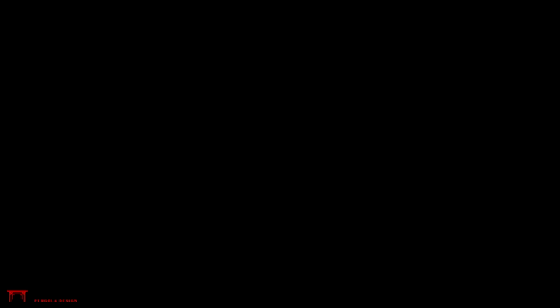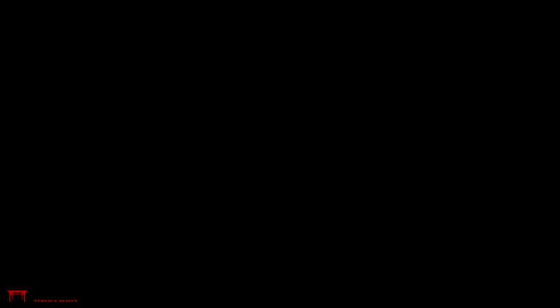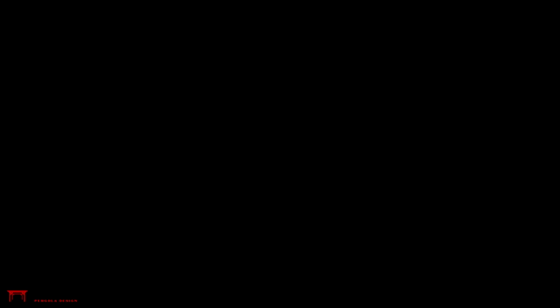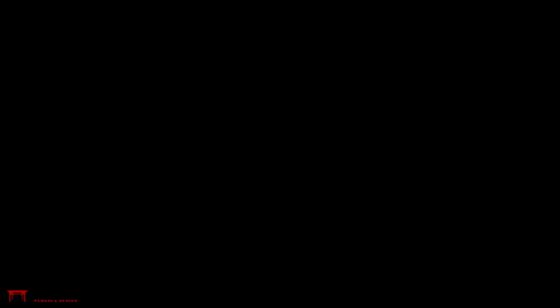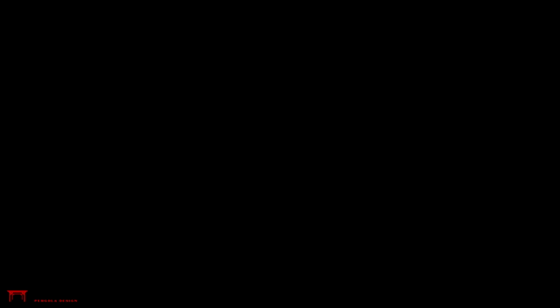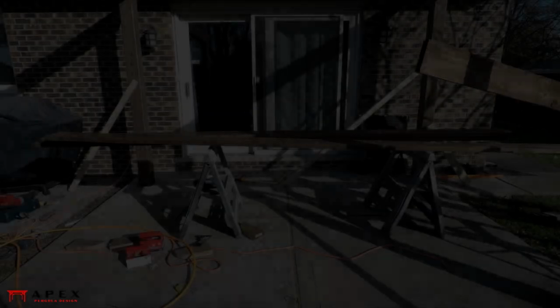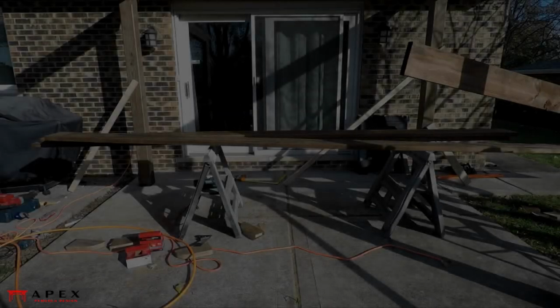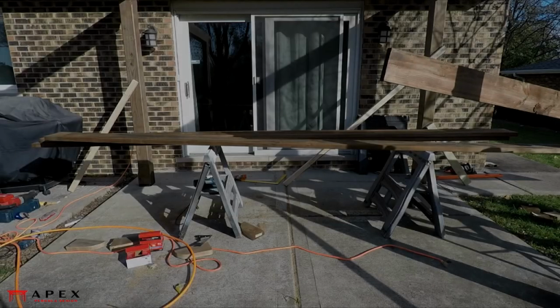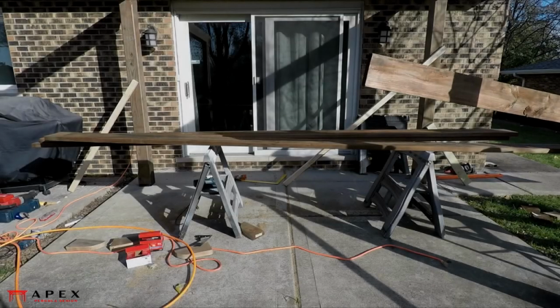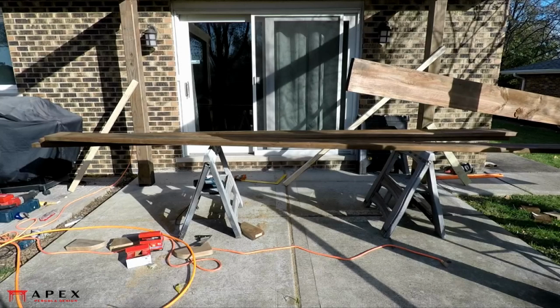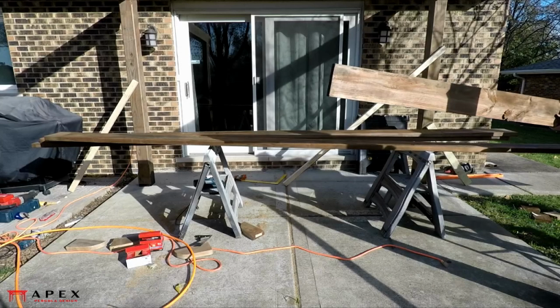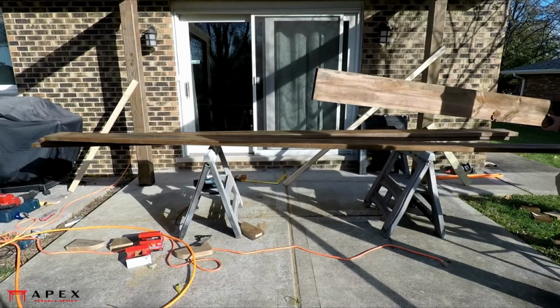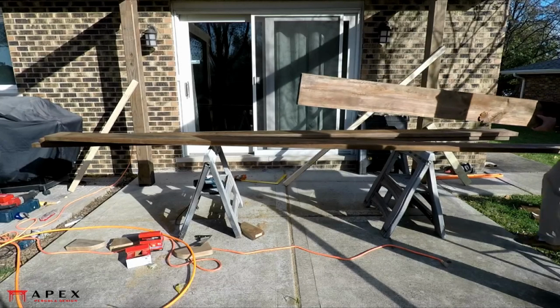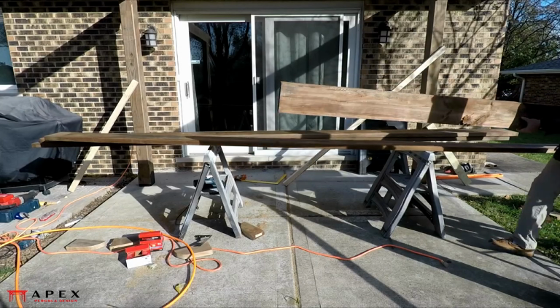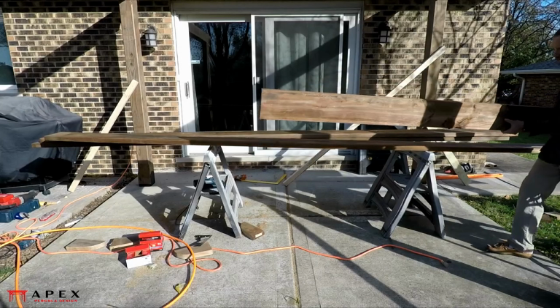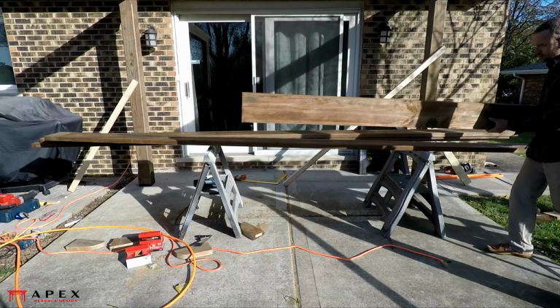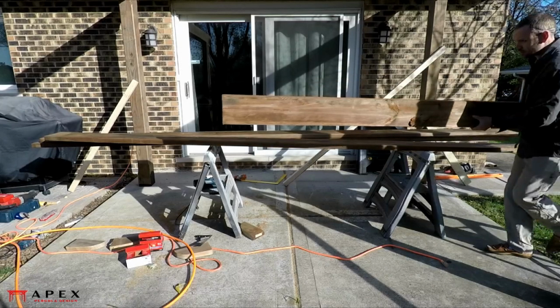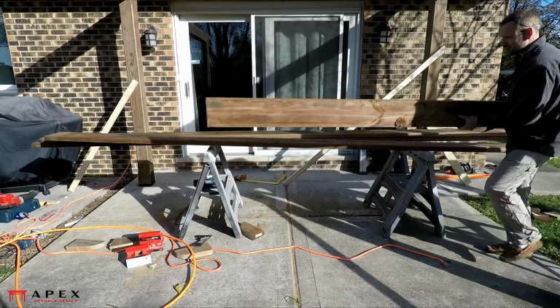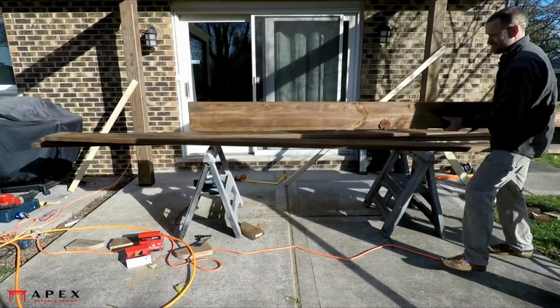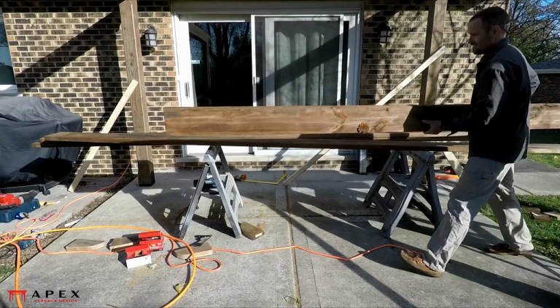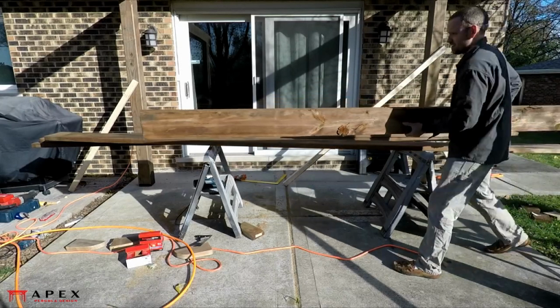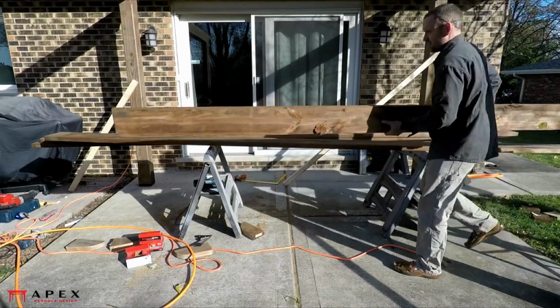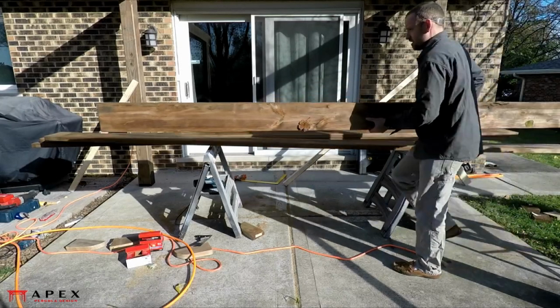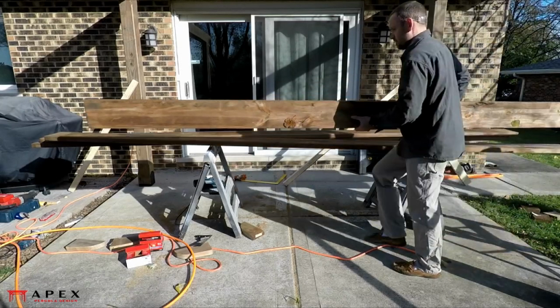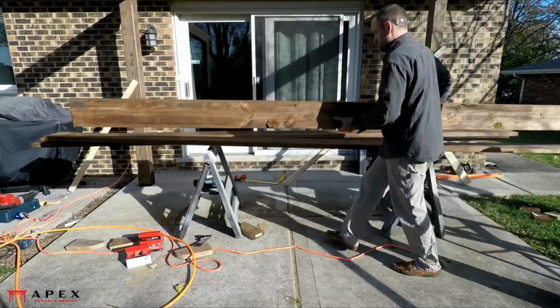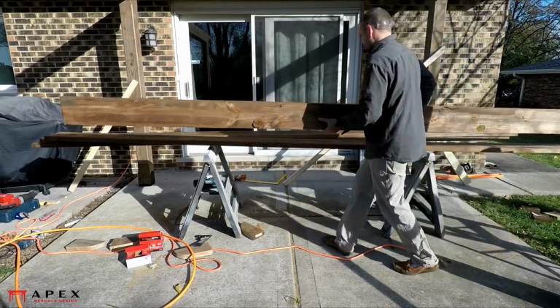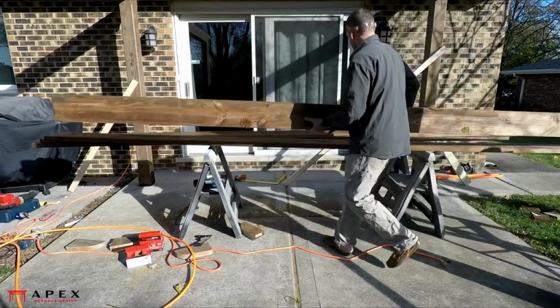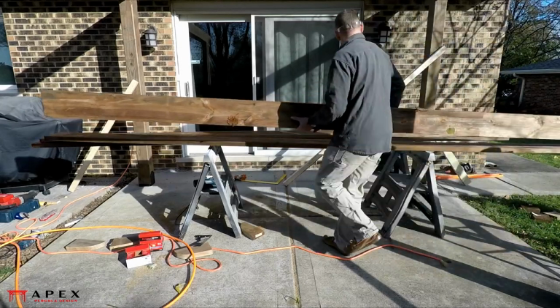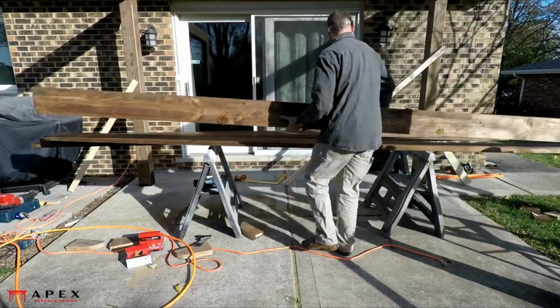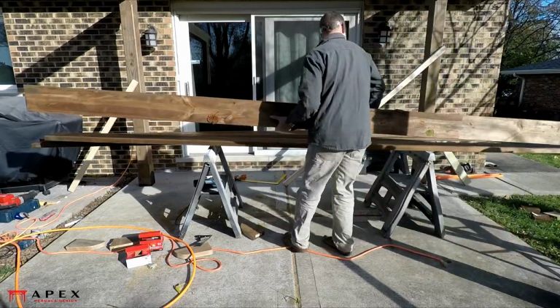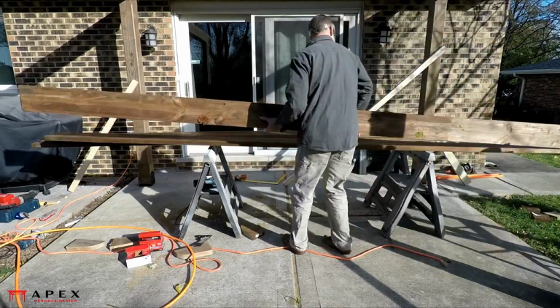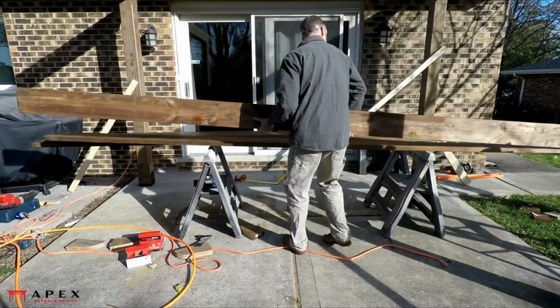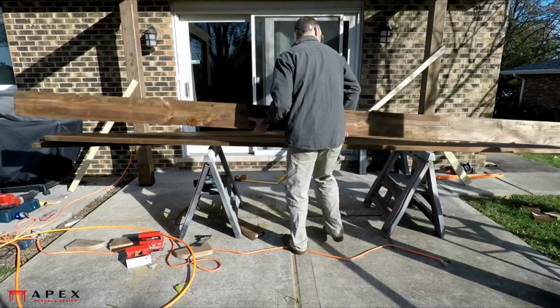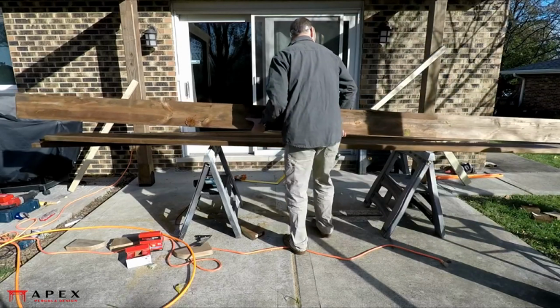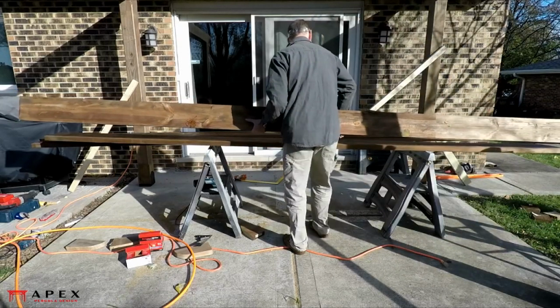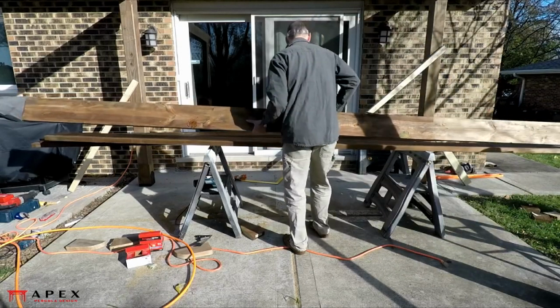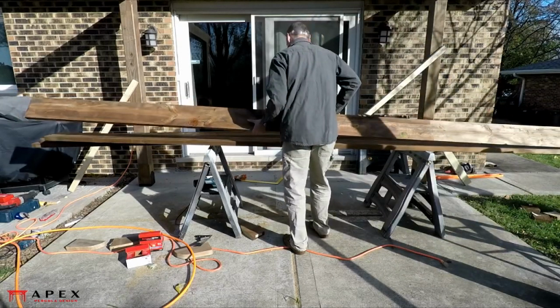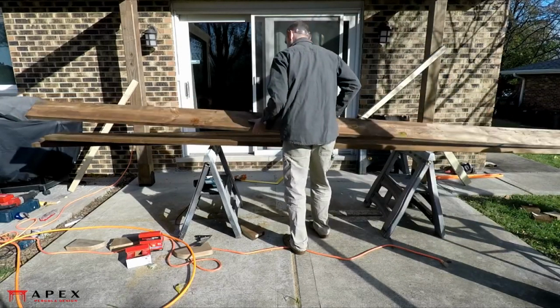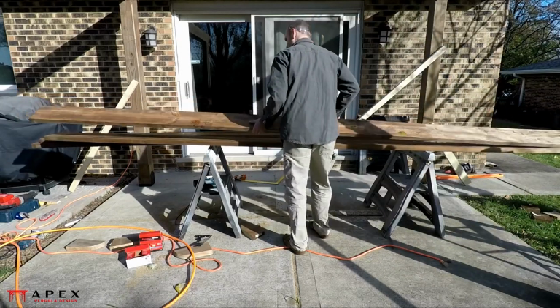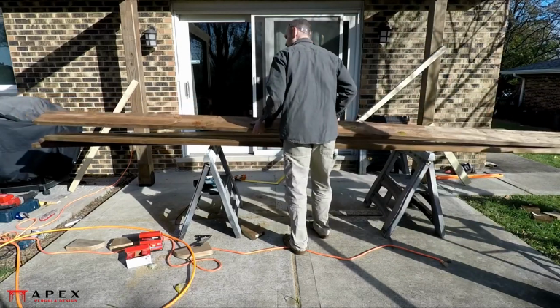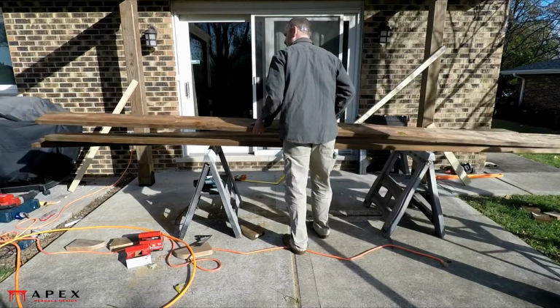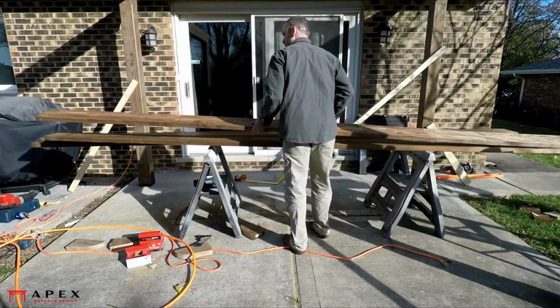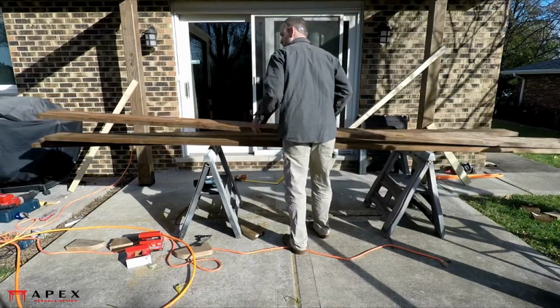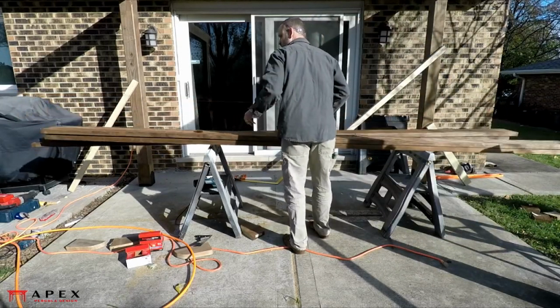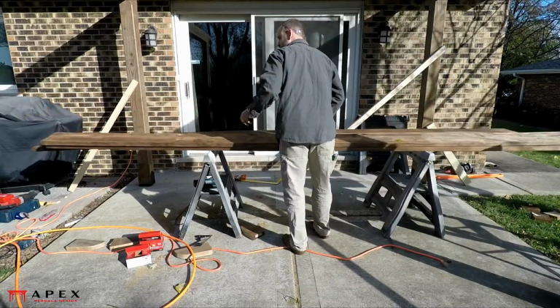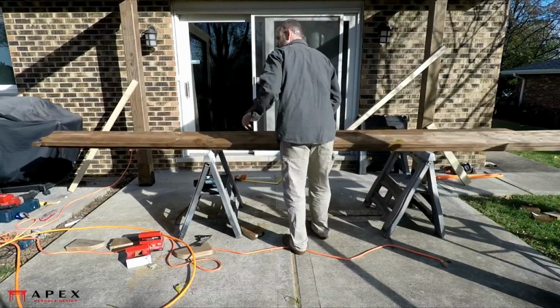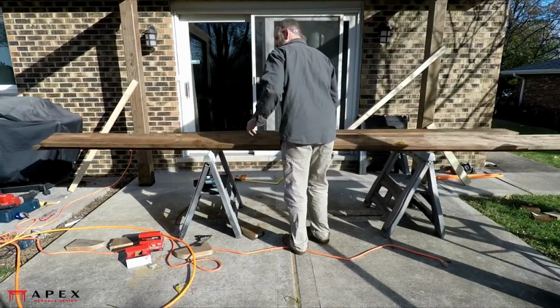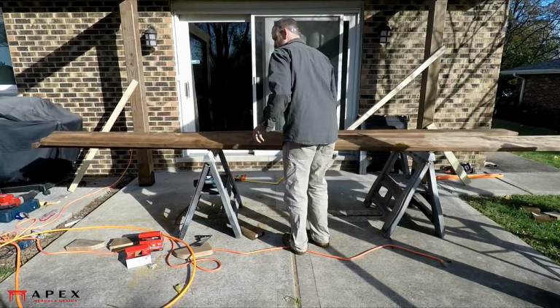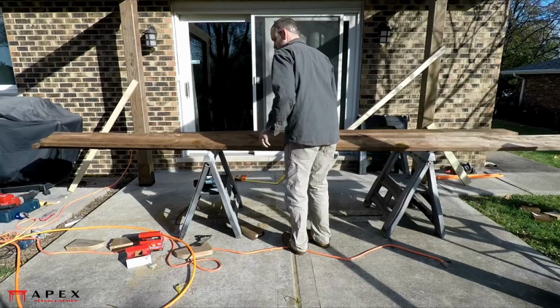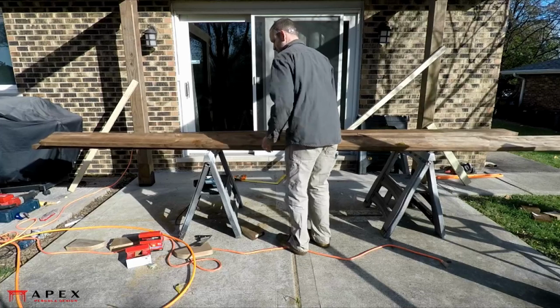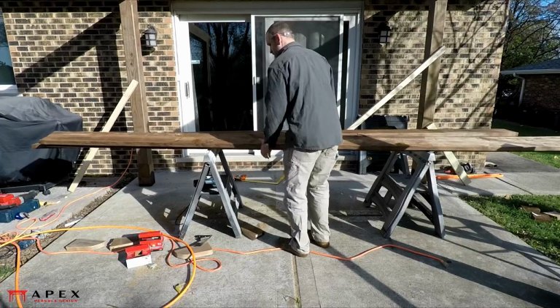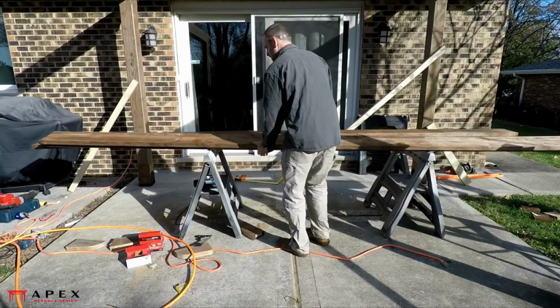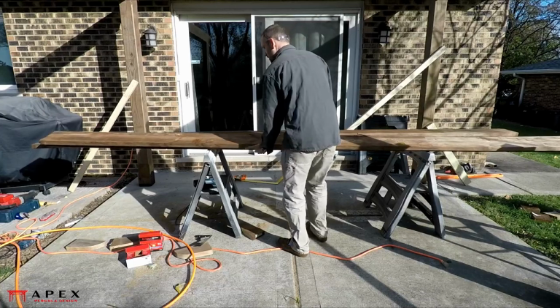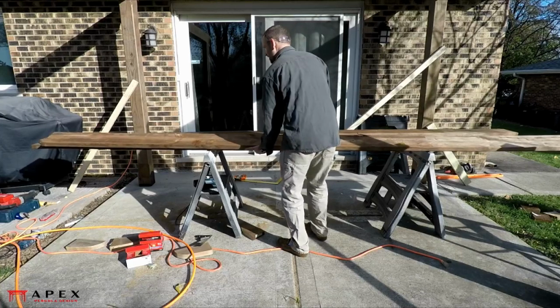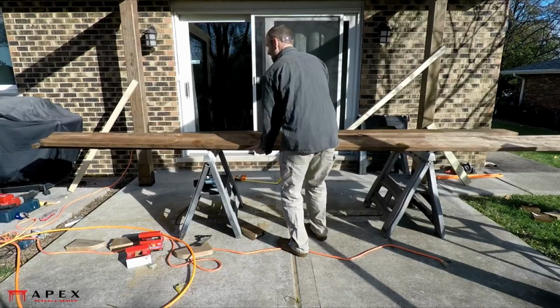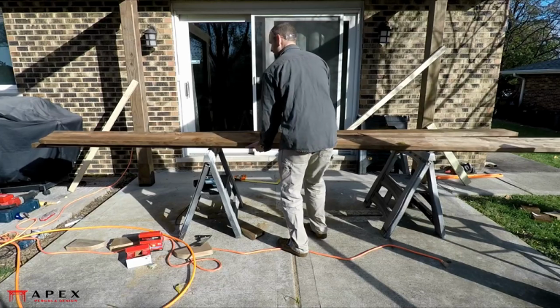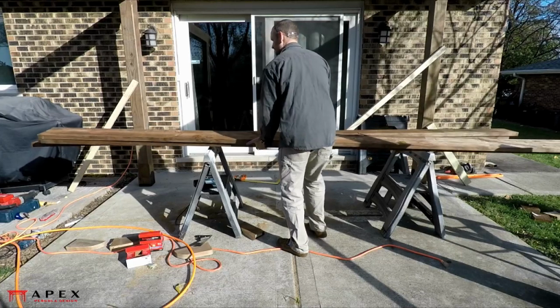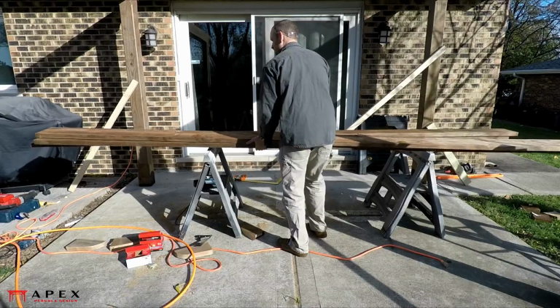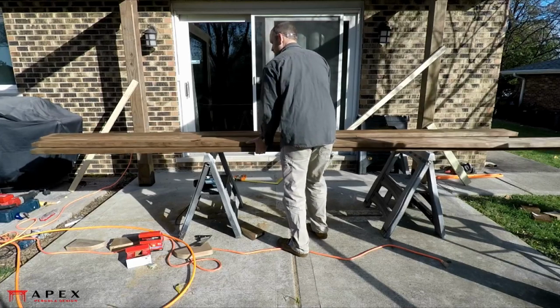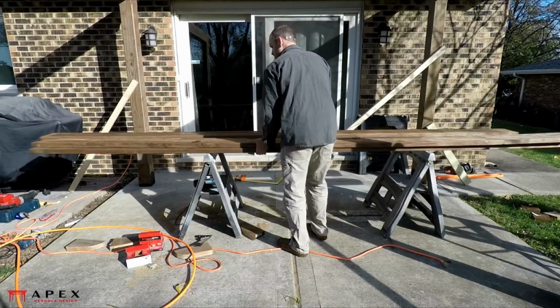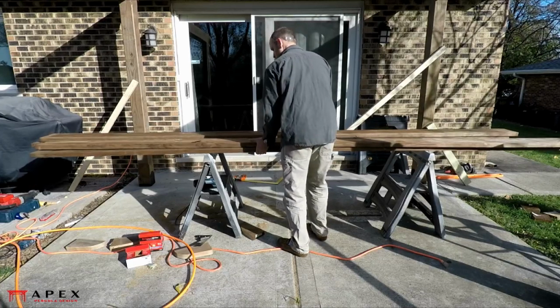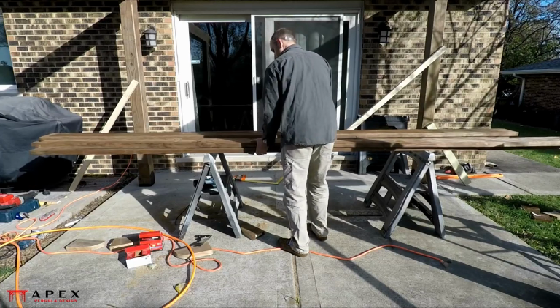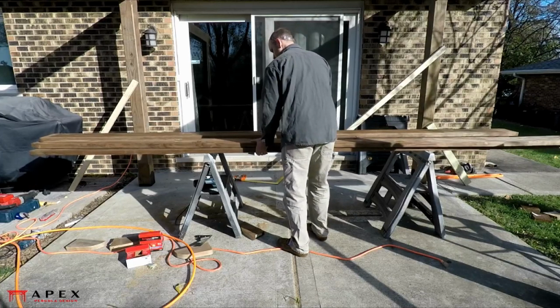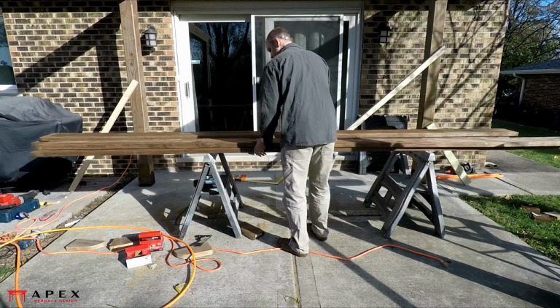Following the installation of the secondary beams is the main beams. These require a bit more preparation than the secondary beams.